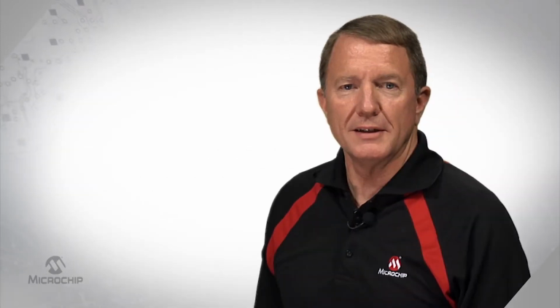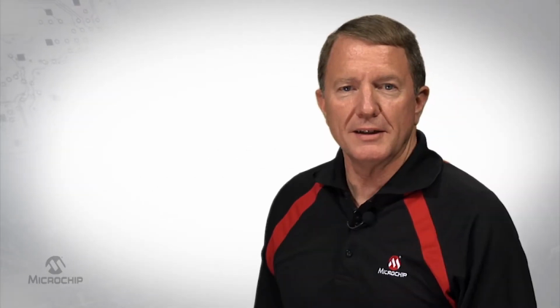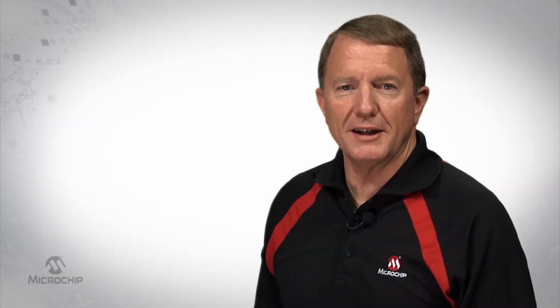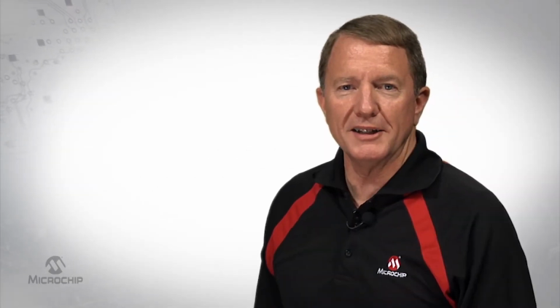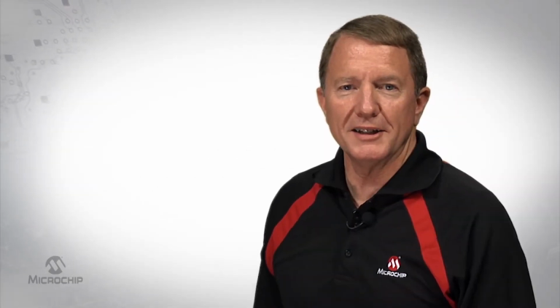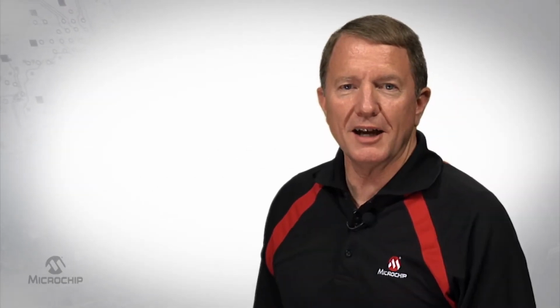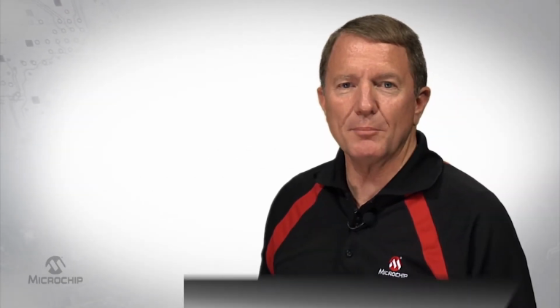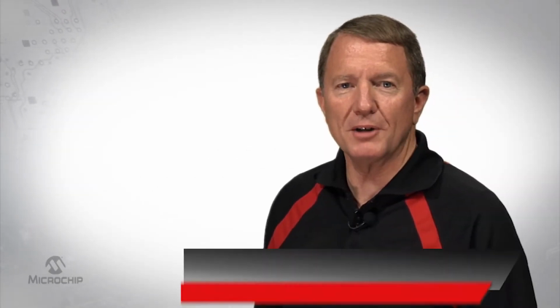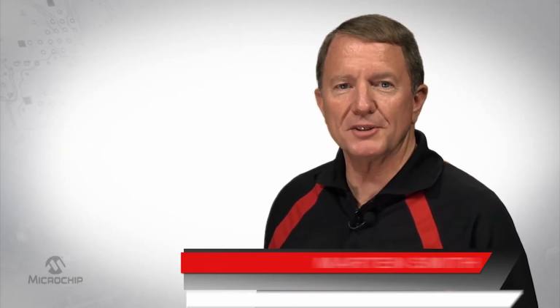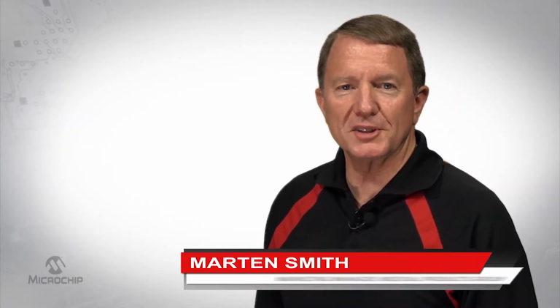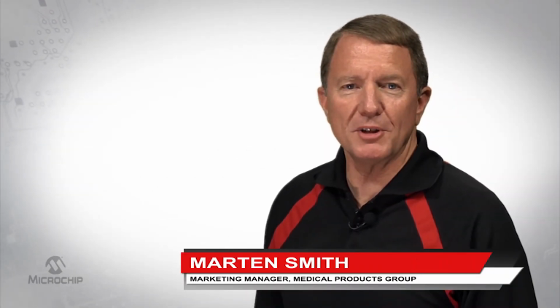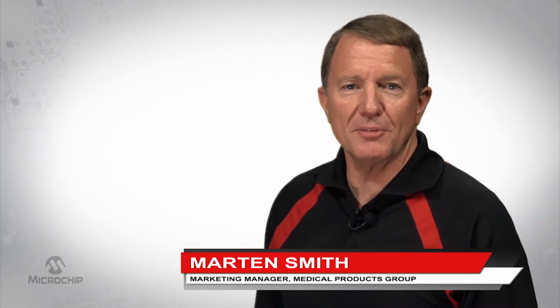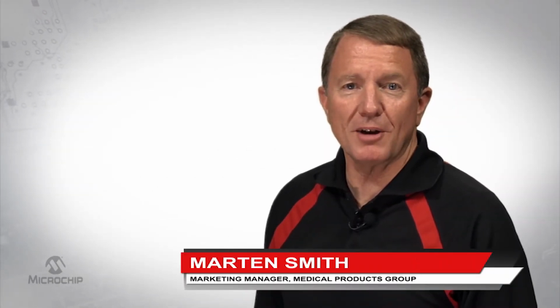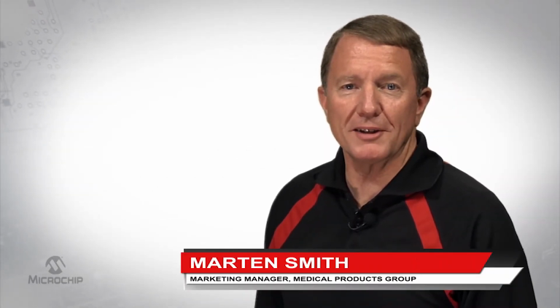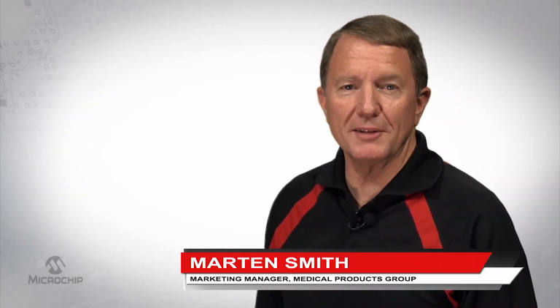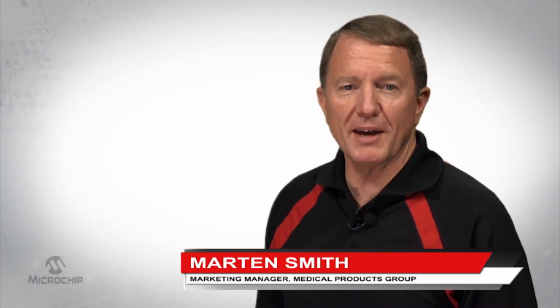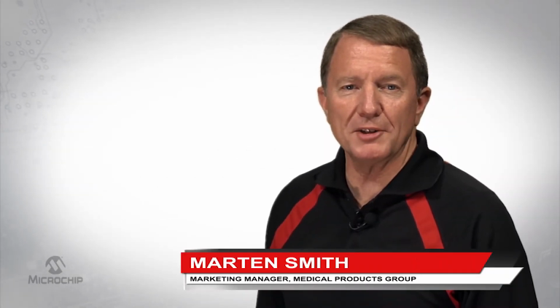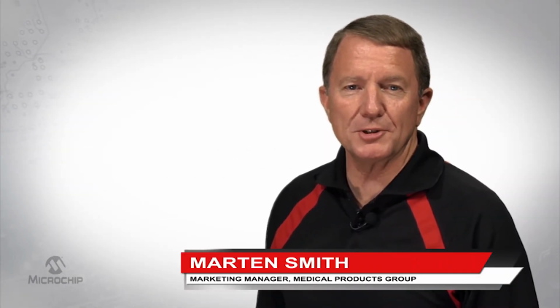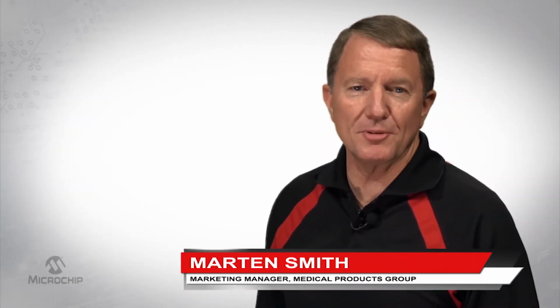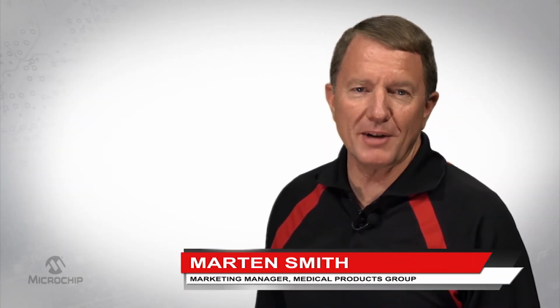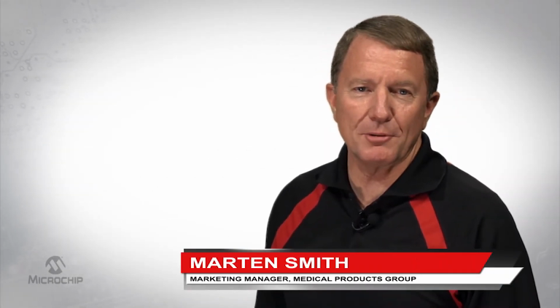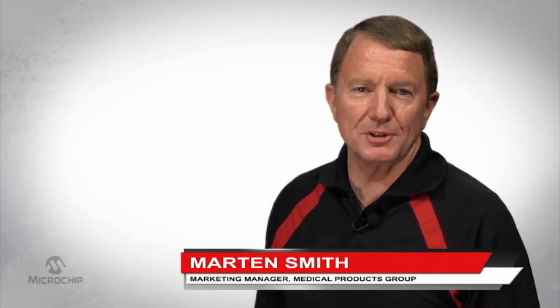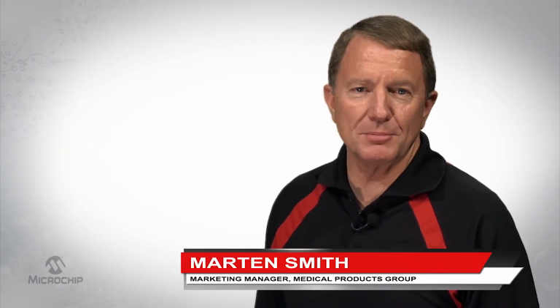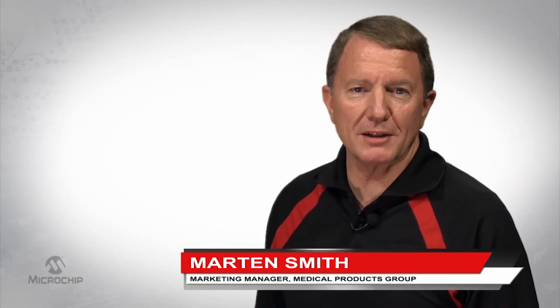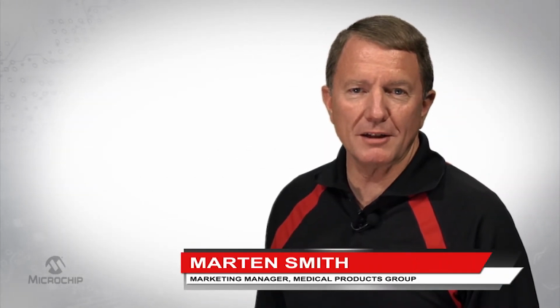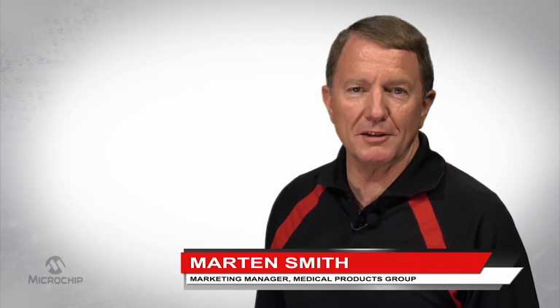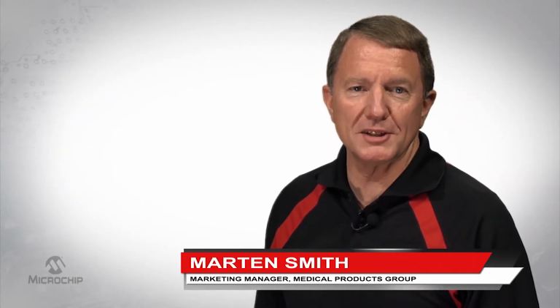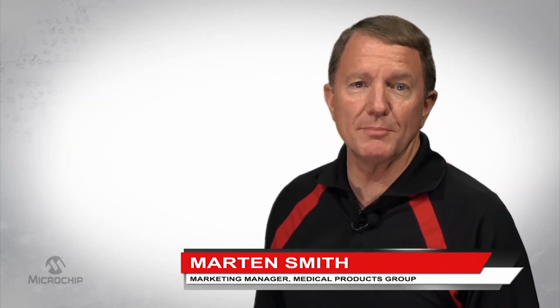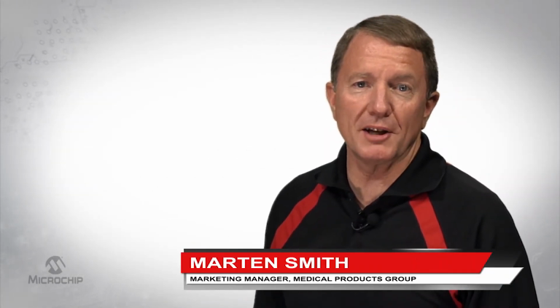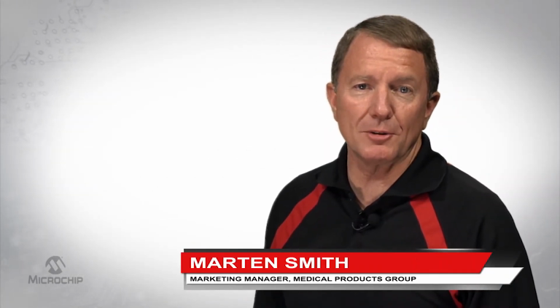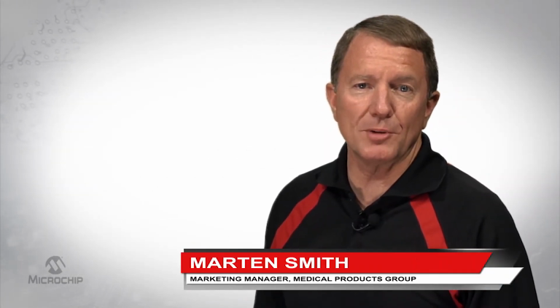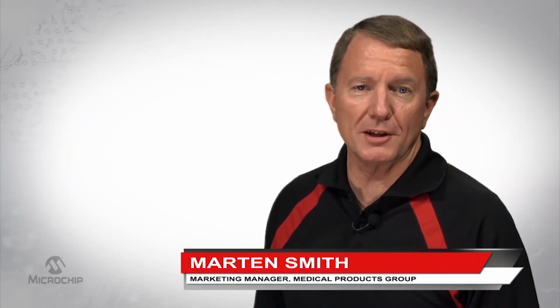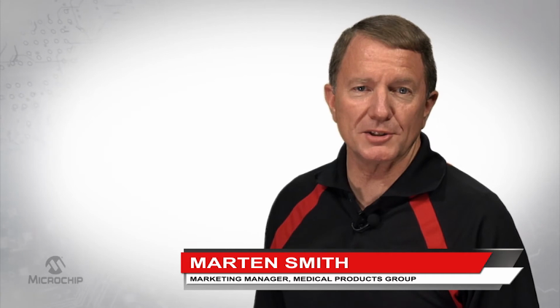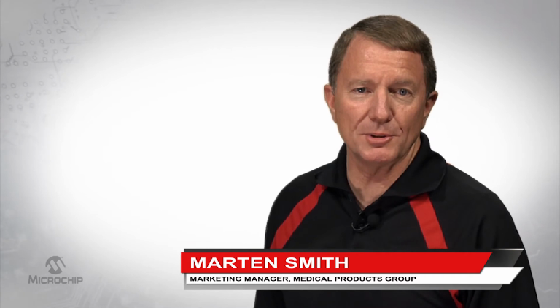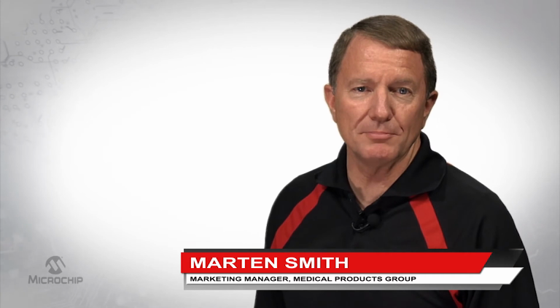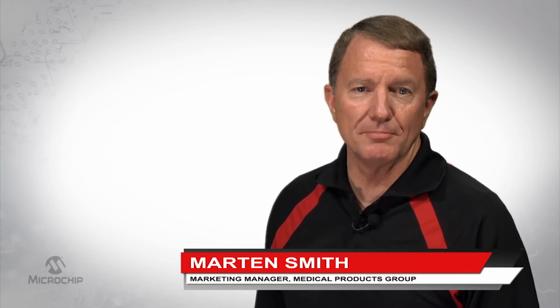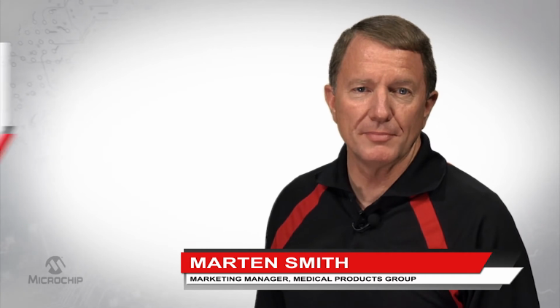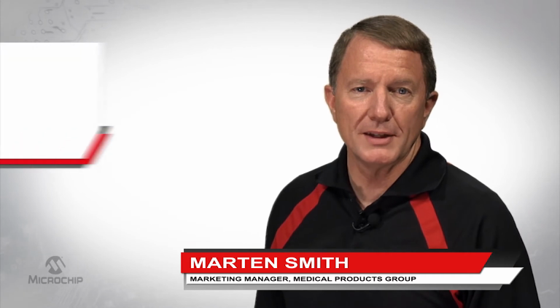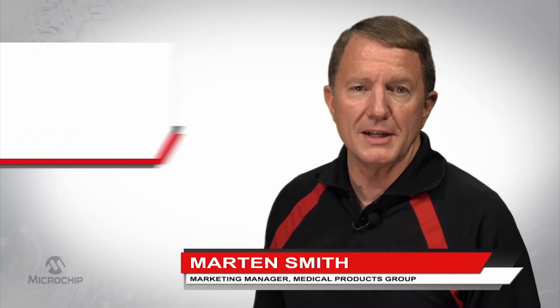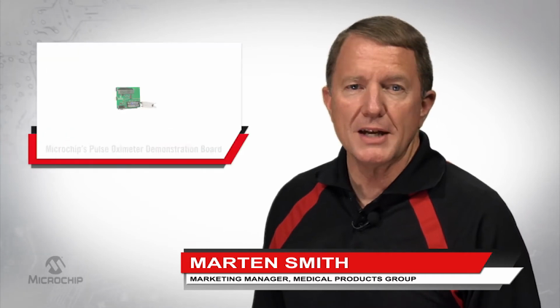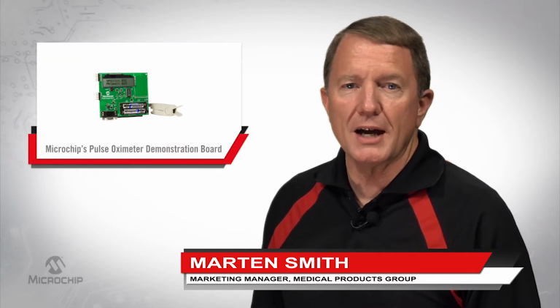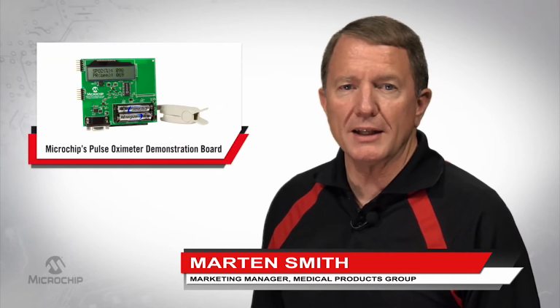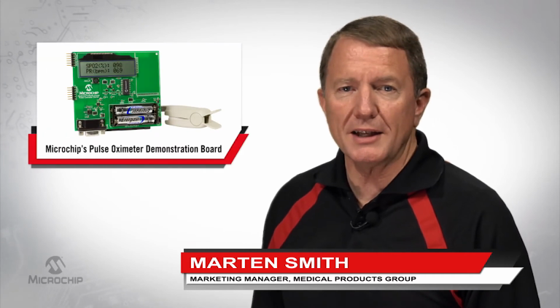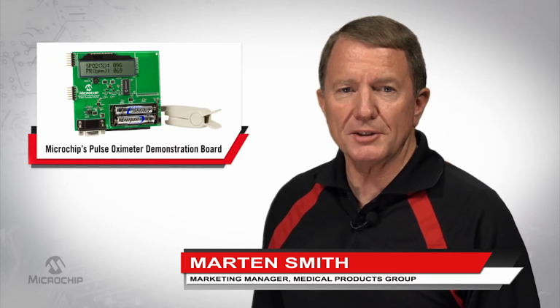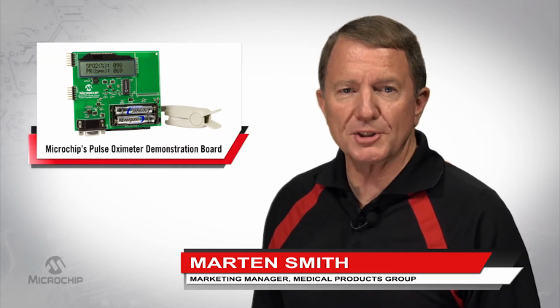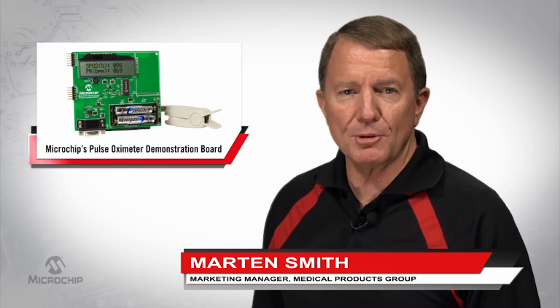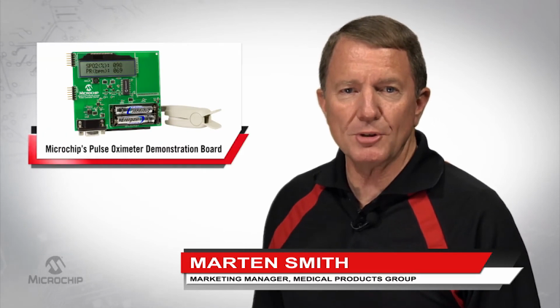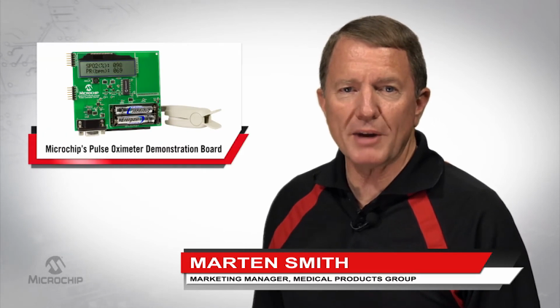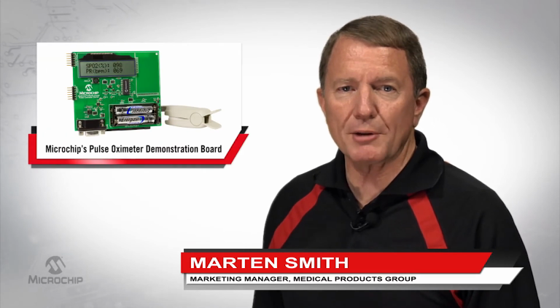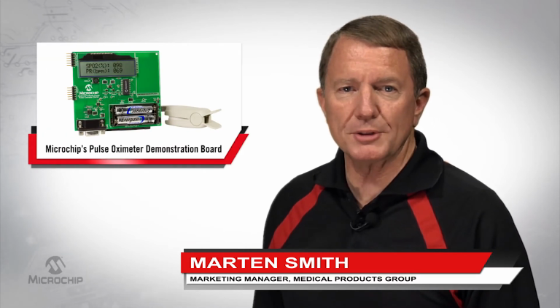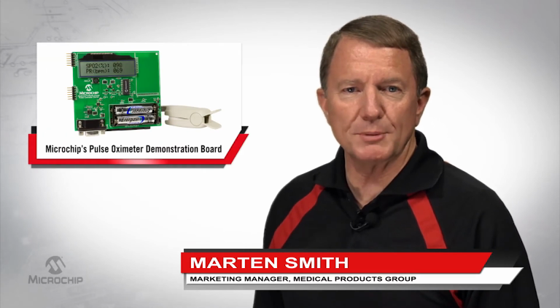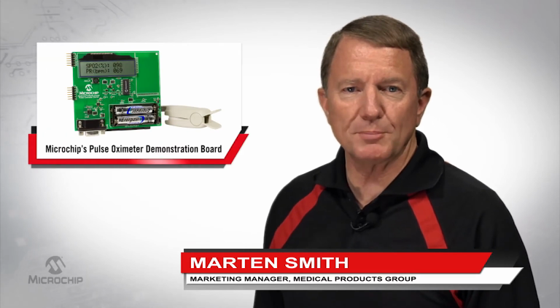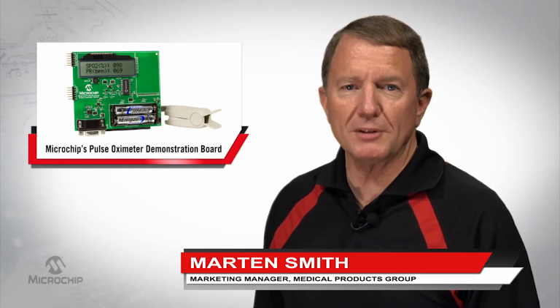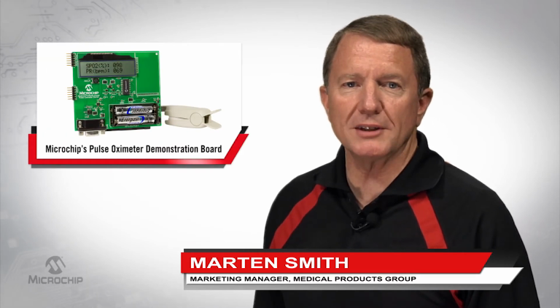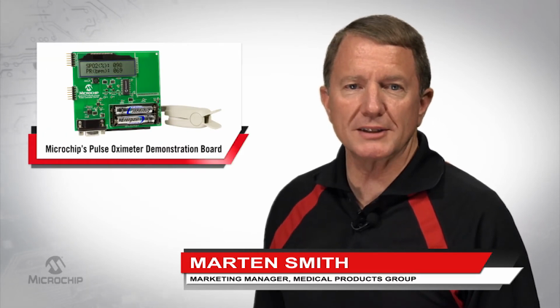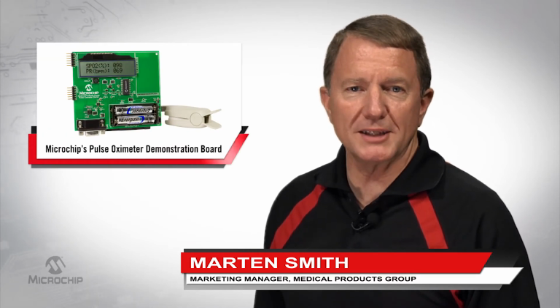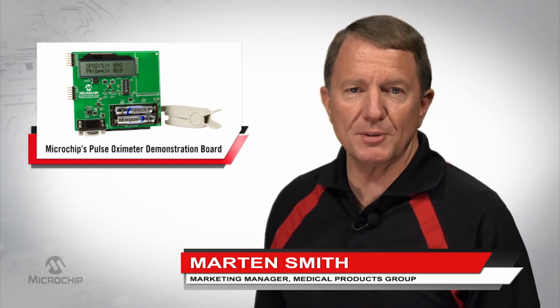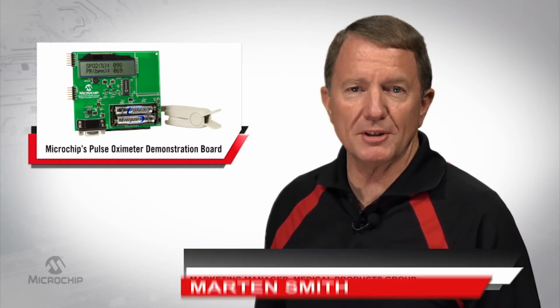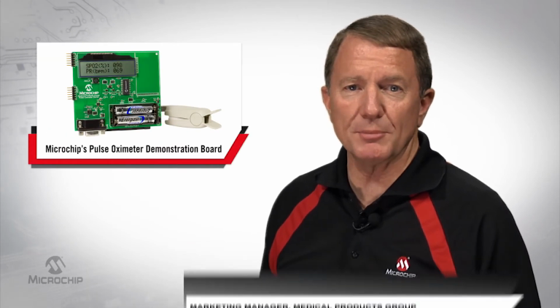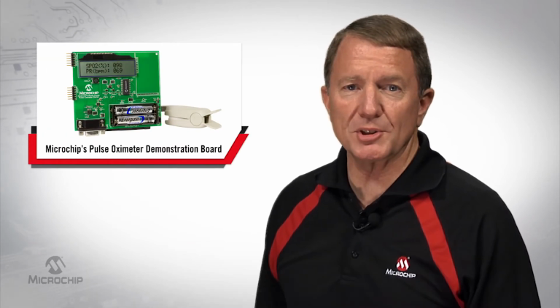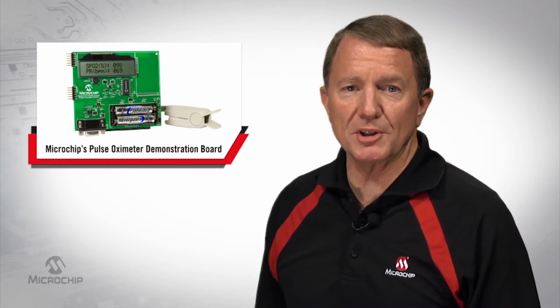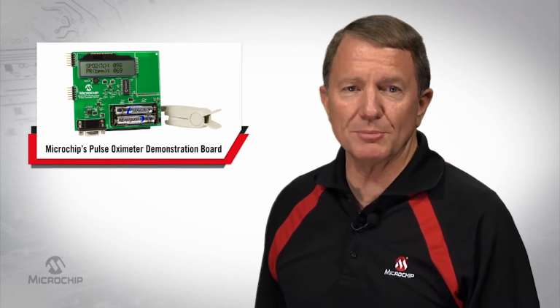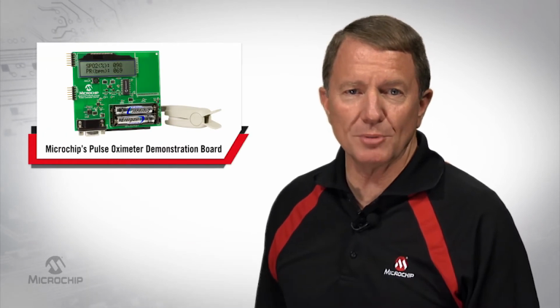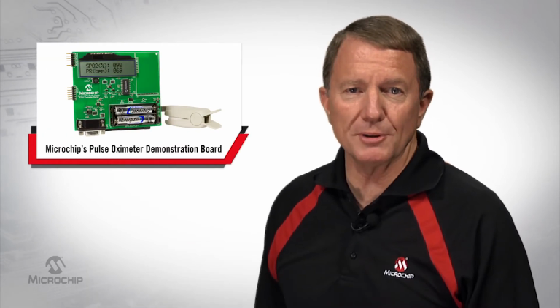Hi, I'm Martin Smith, Marketing Manager for Microchip Technologies Medical Products Group. I'd like to show you Microchip's Pulse Oximeter Demonstration Board.